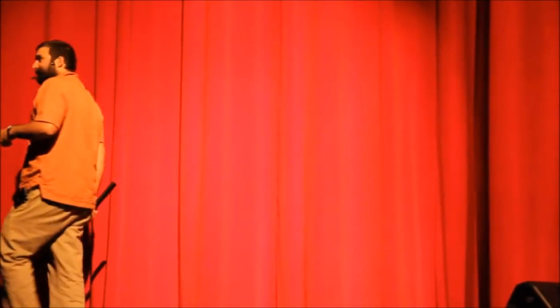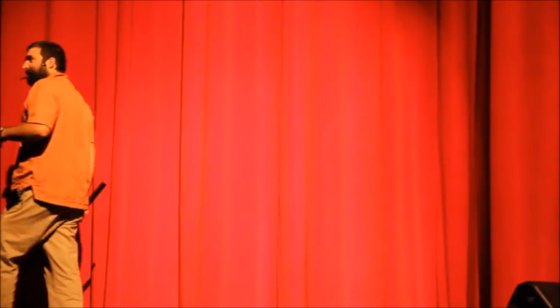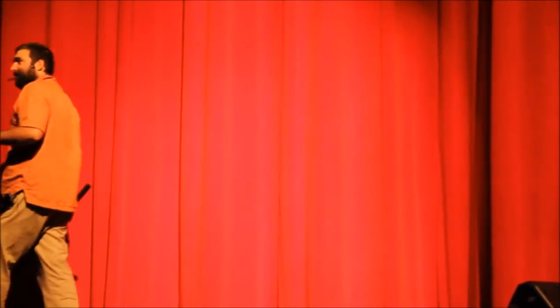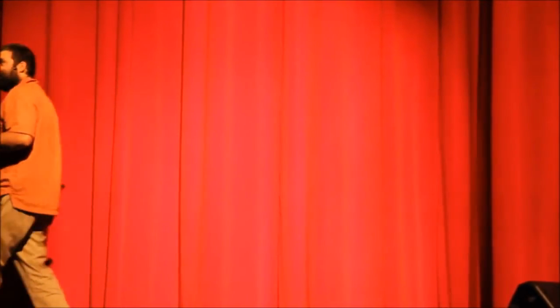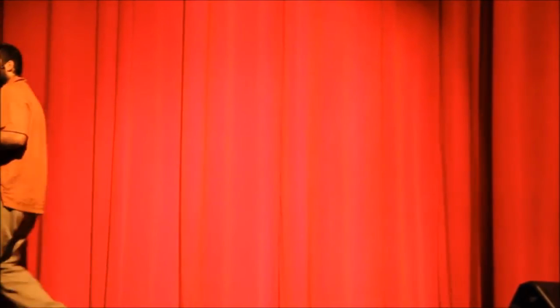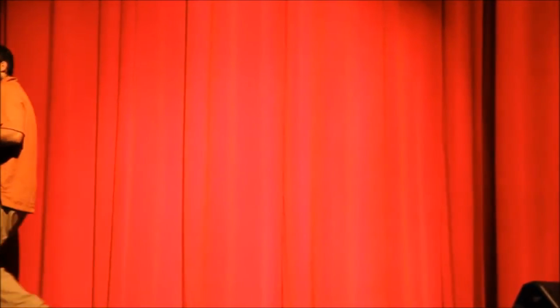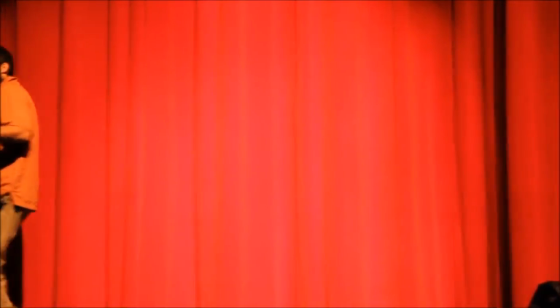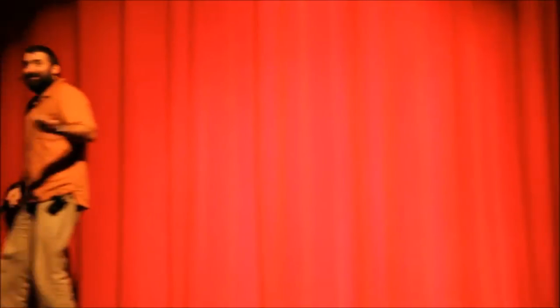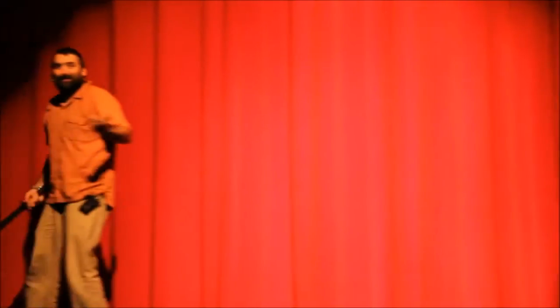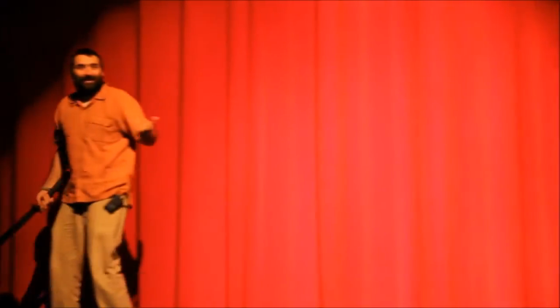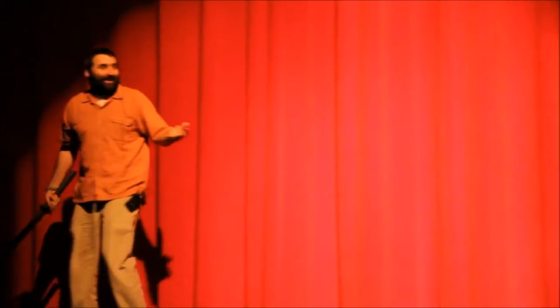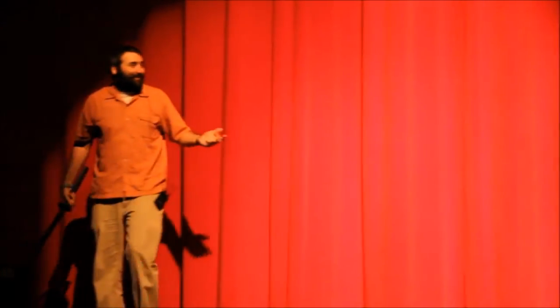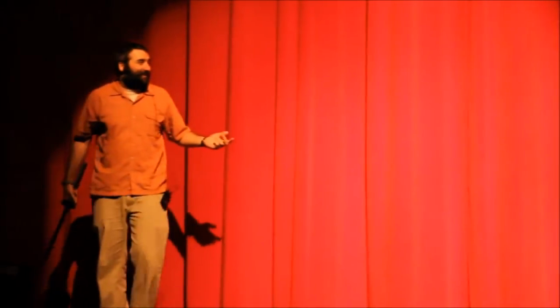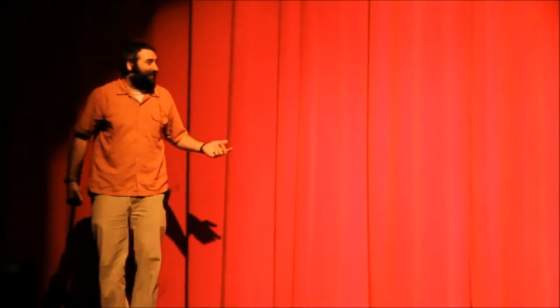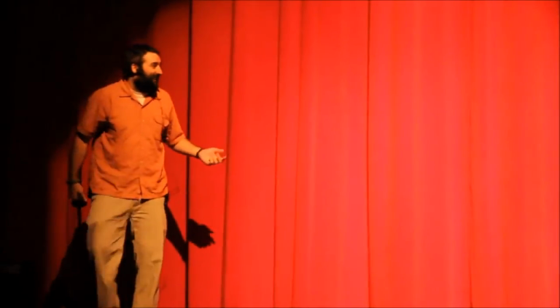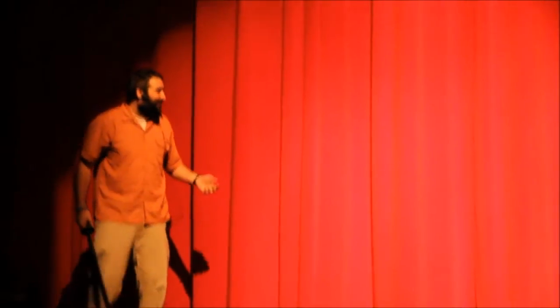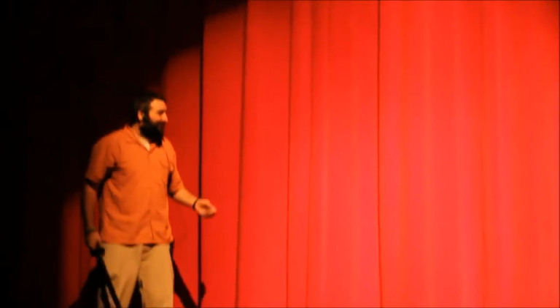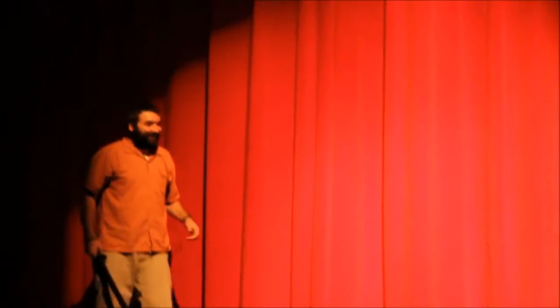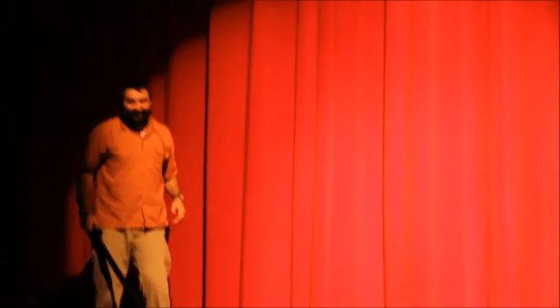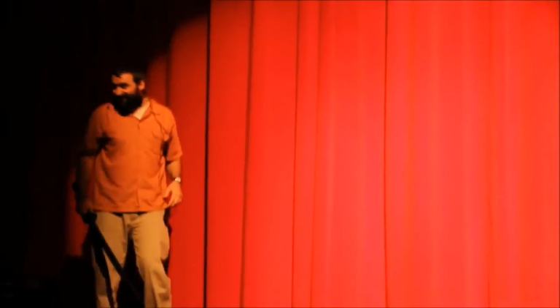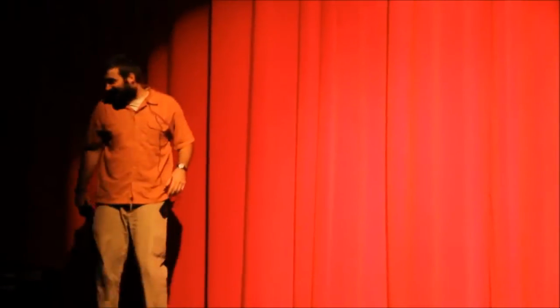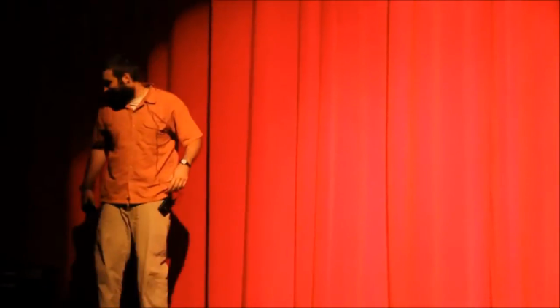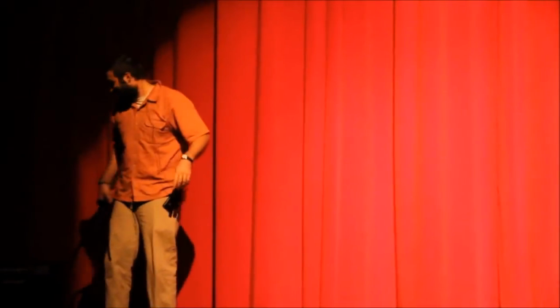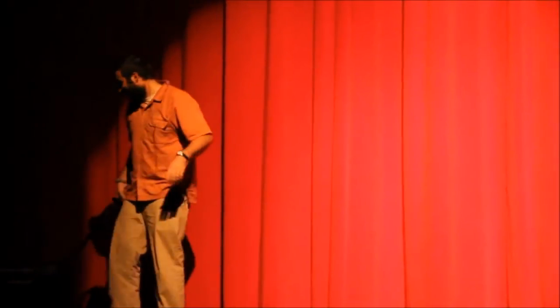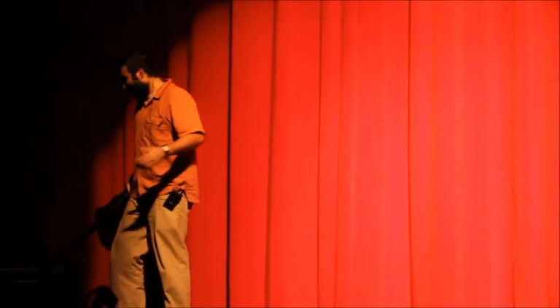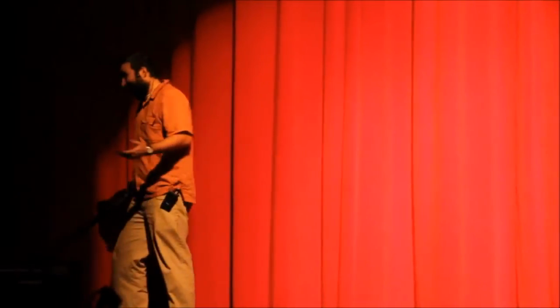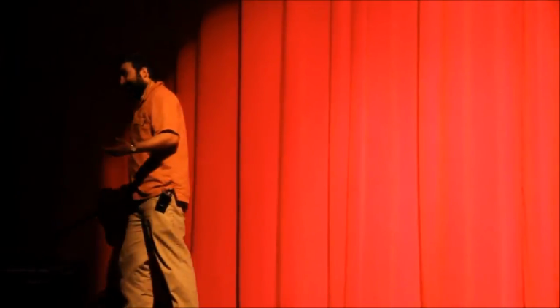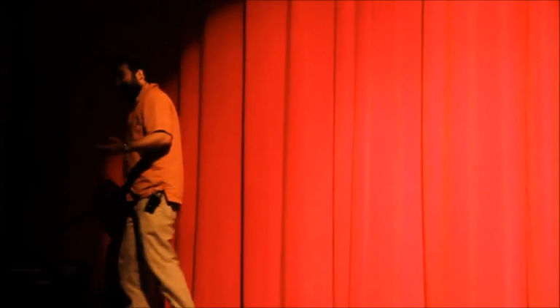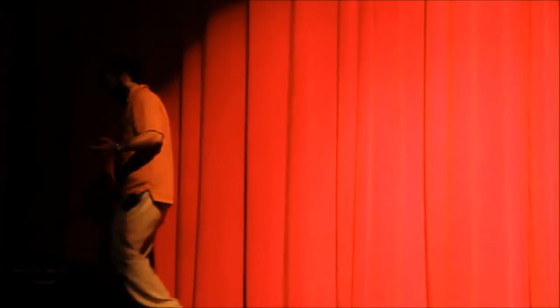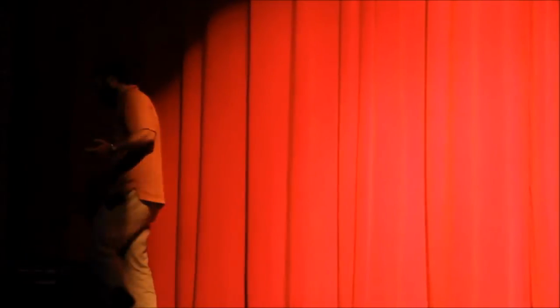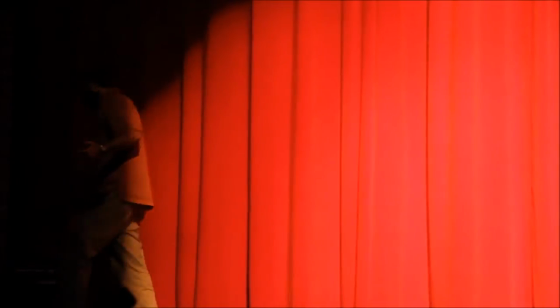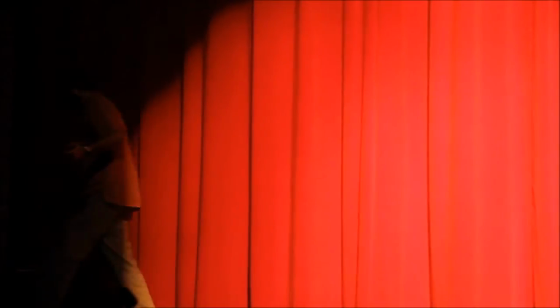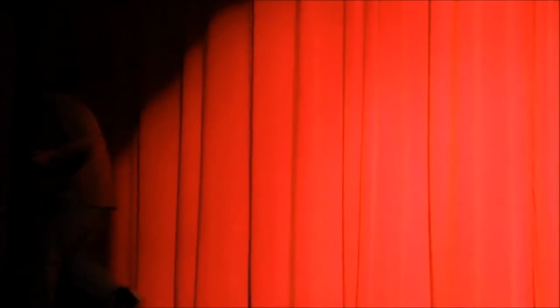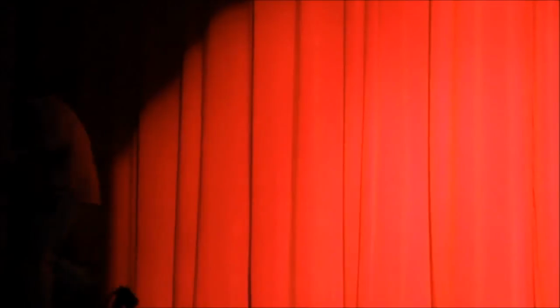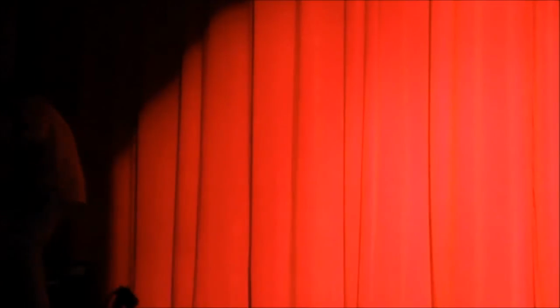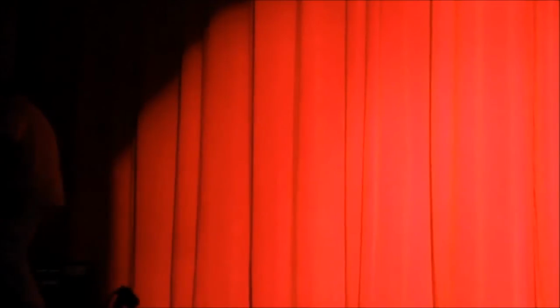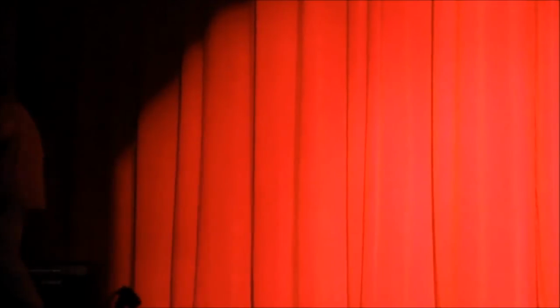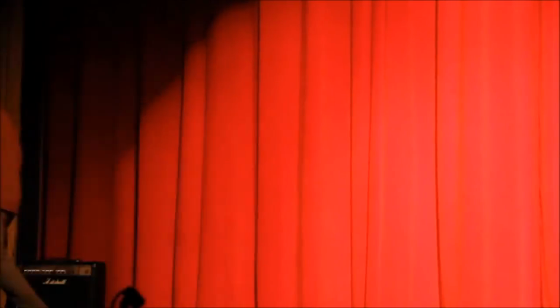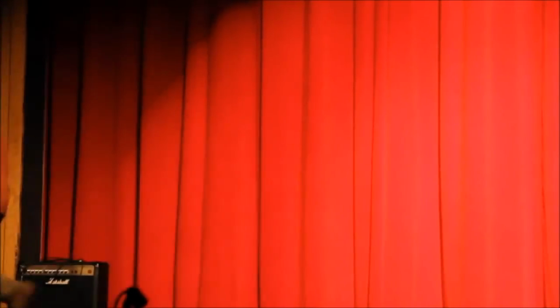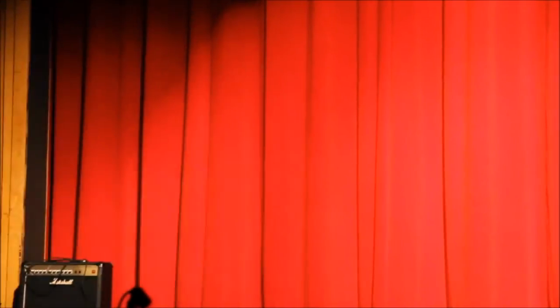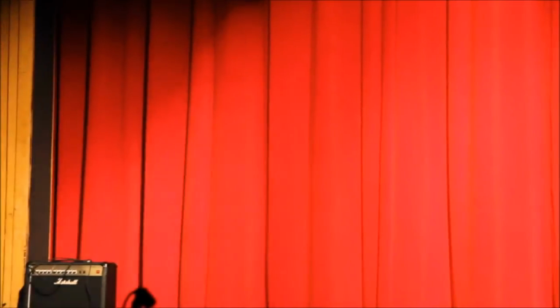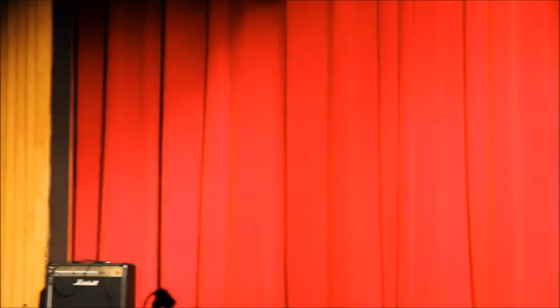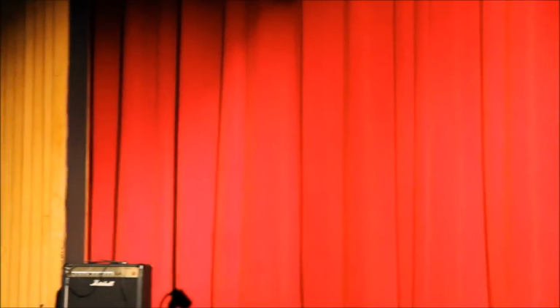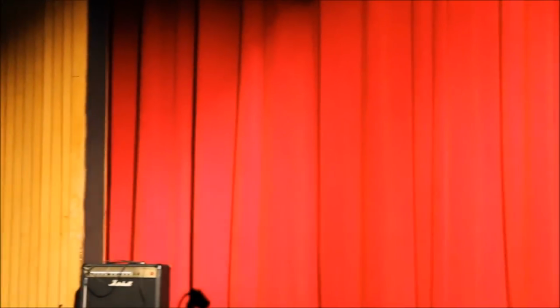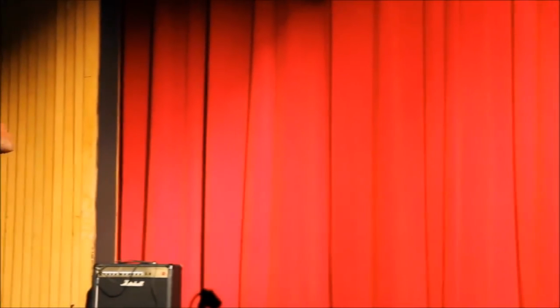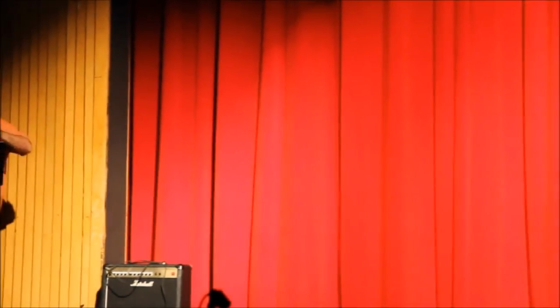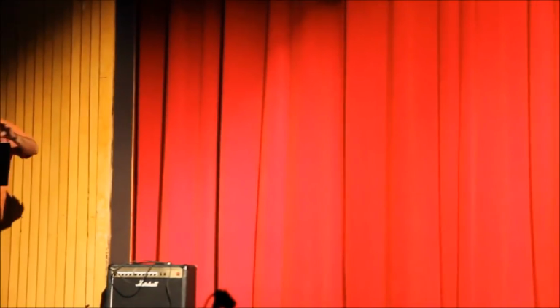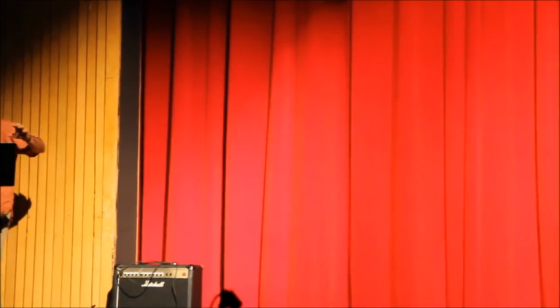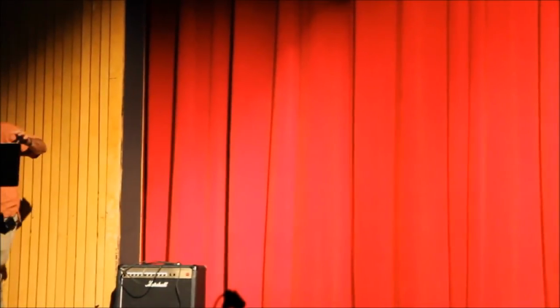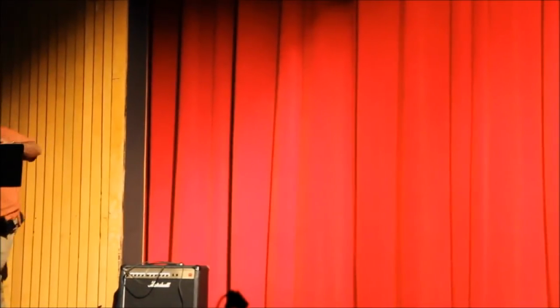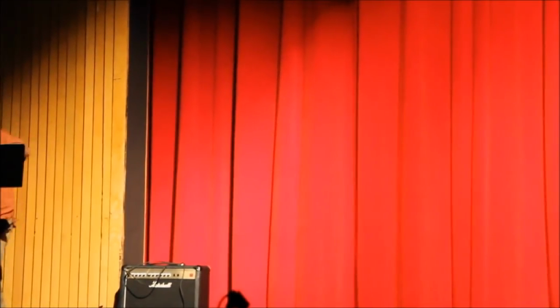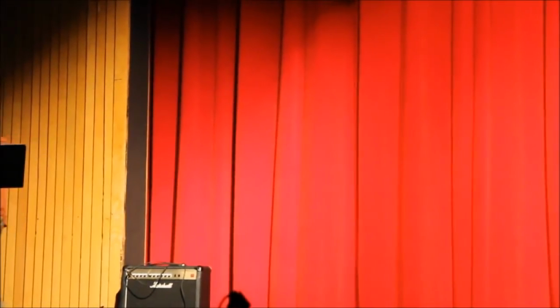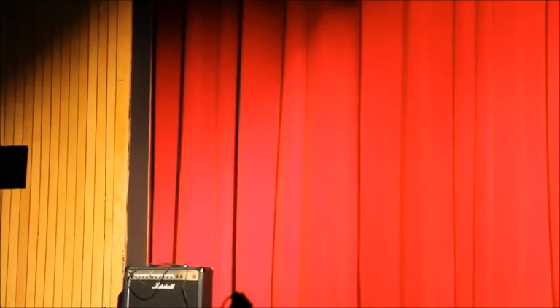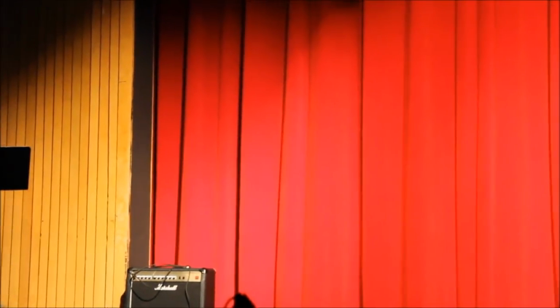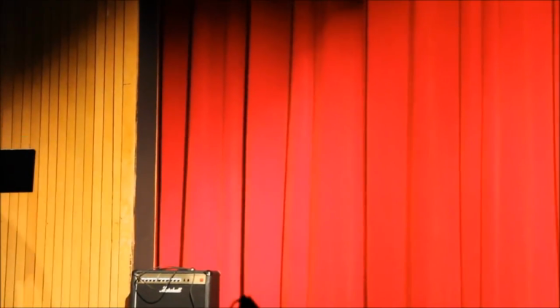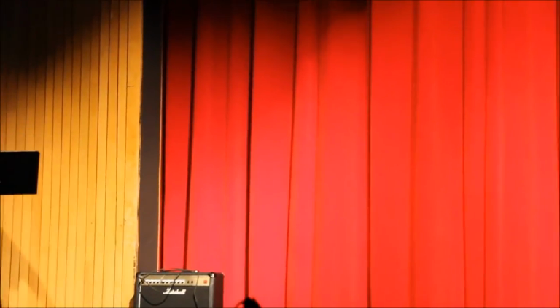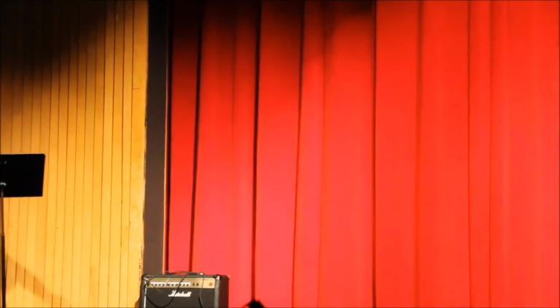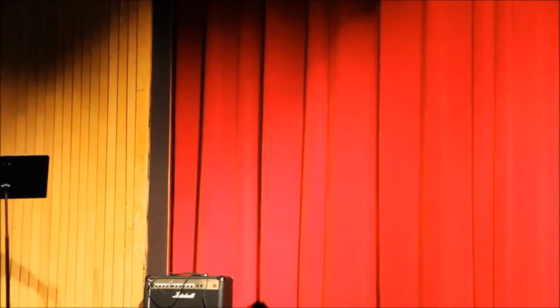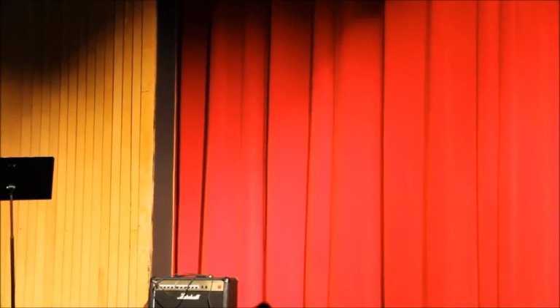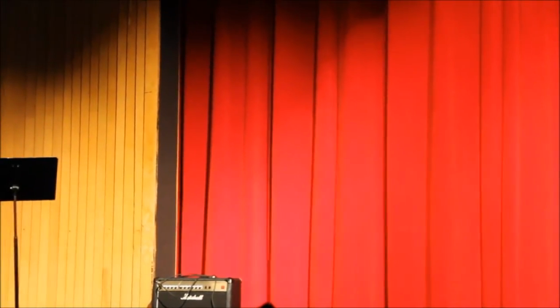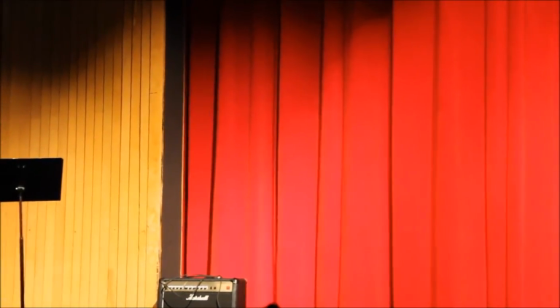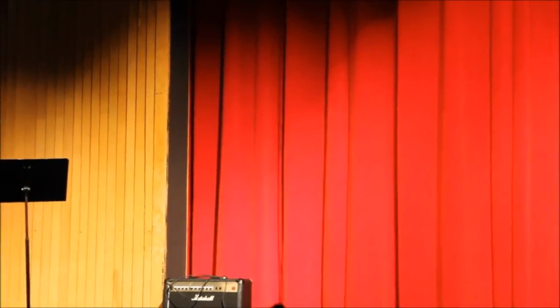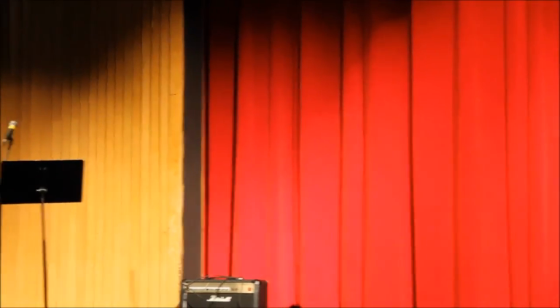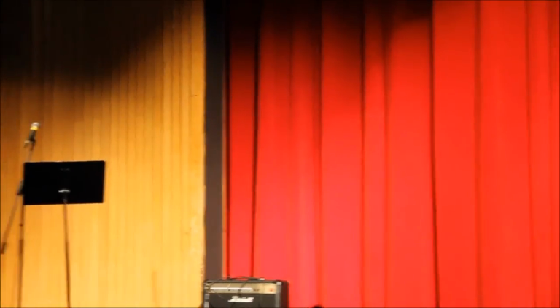What am I doing out here? I don't even know. What are the lights? God, what are you doing?